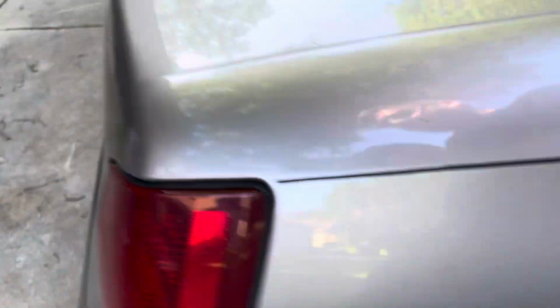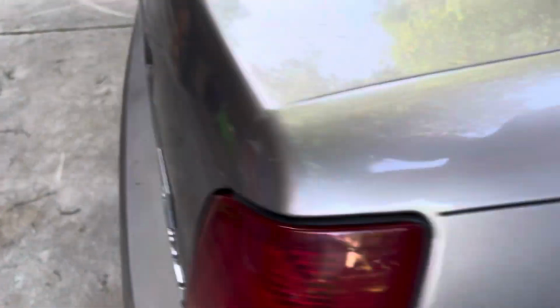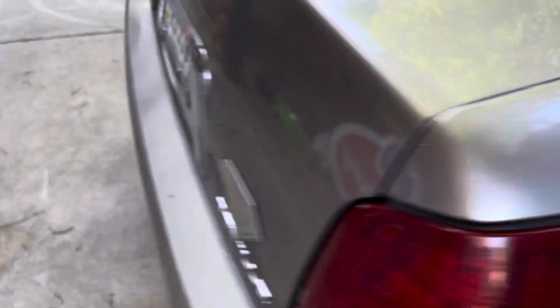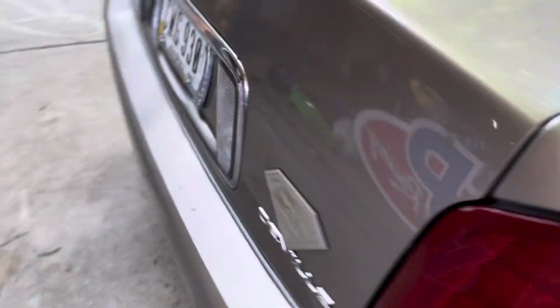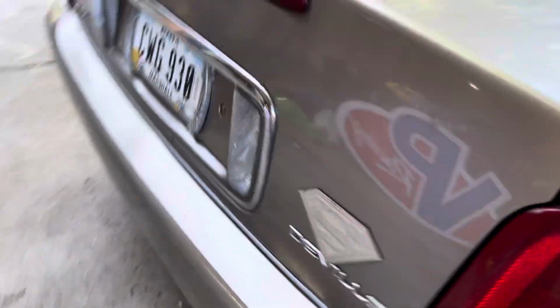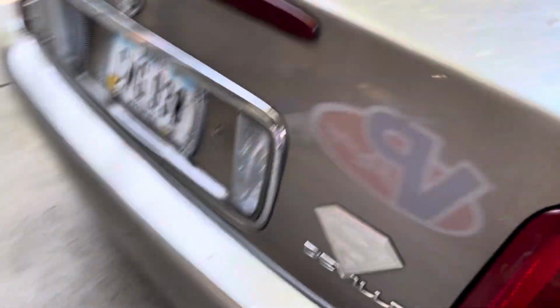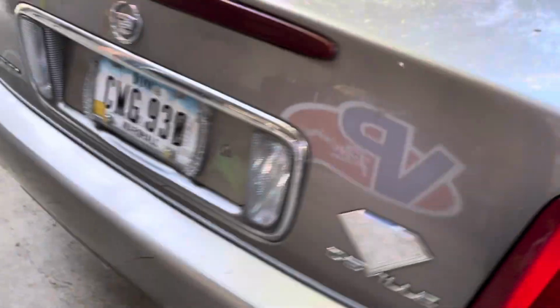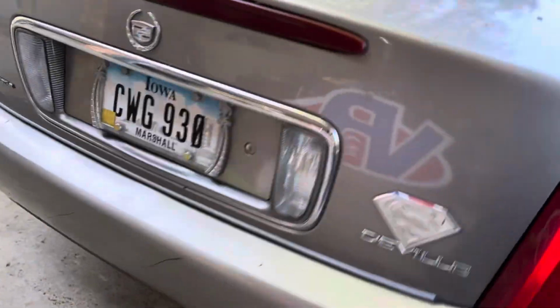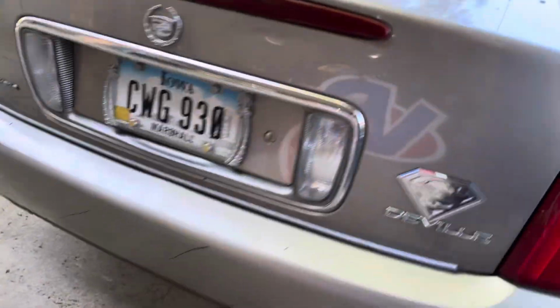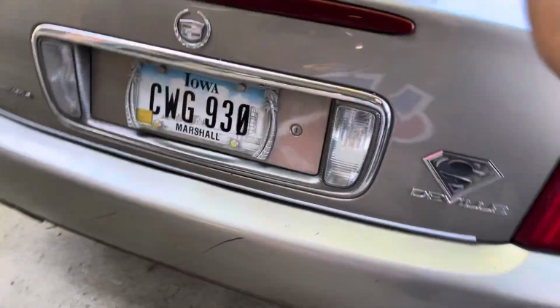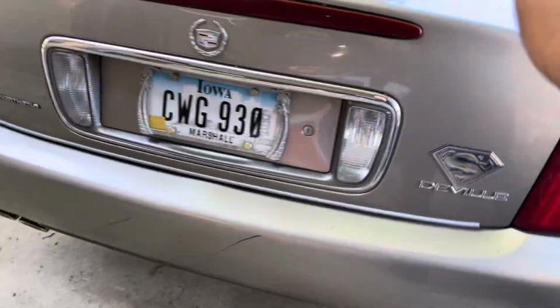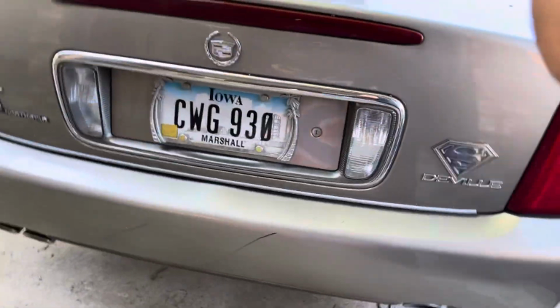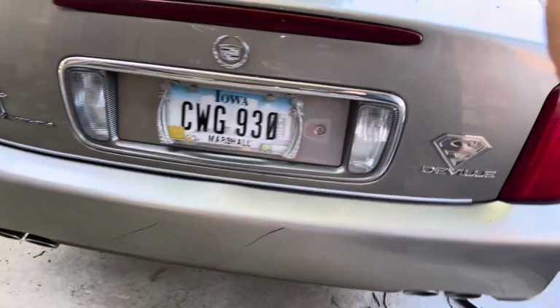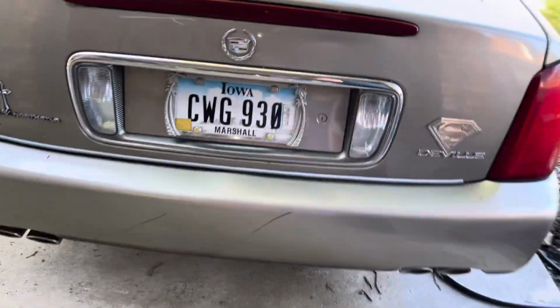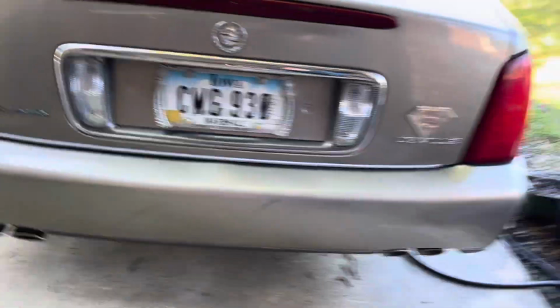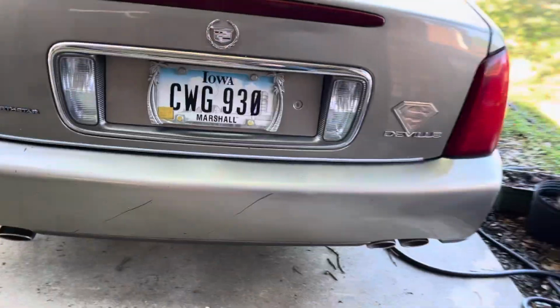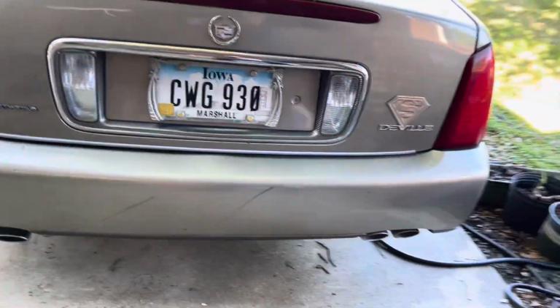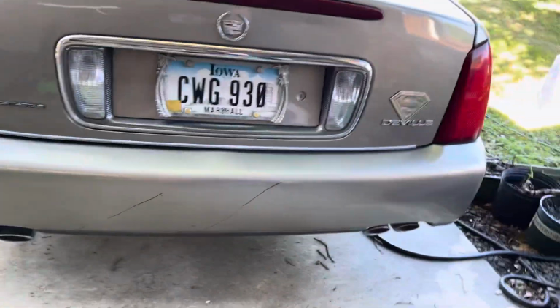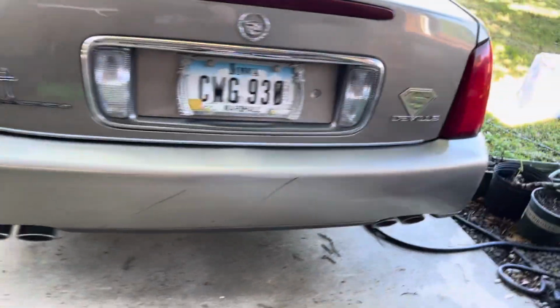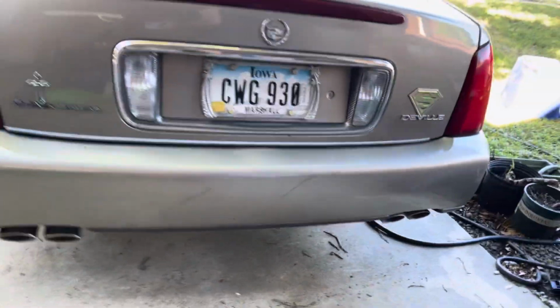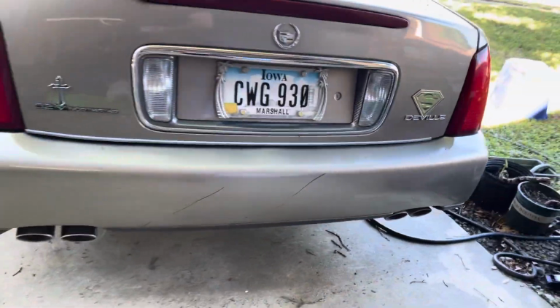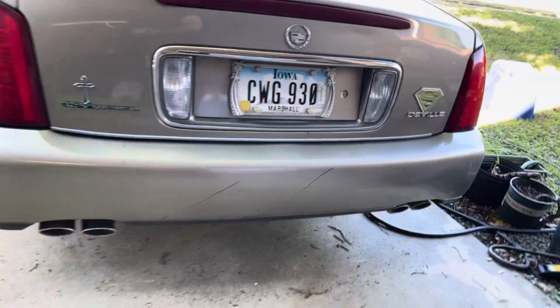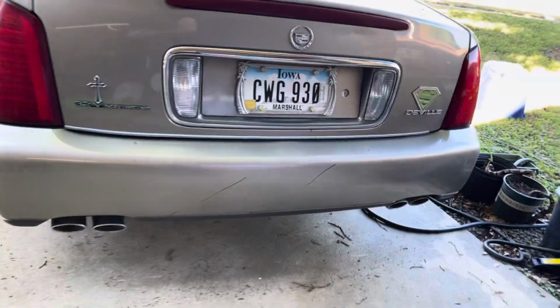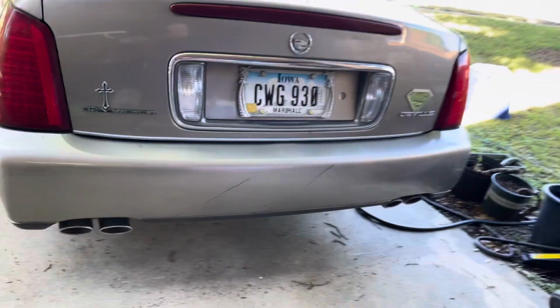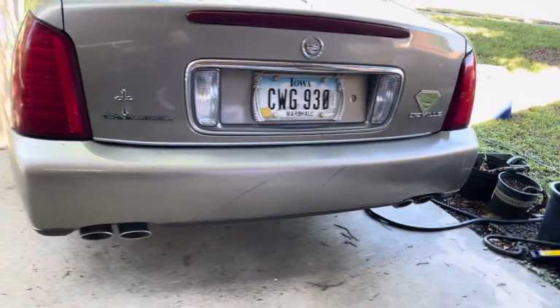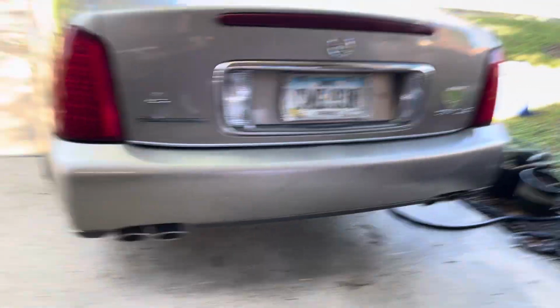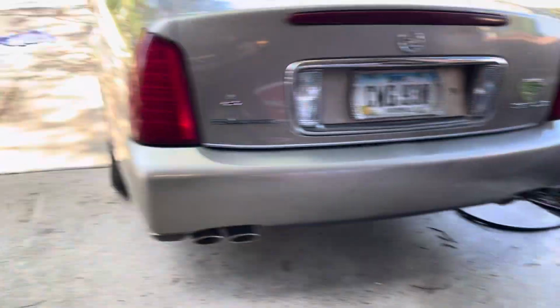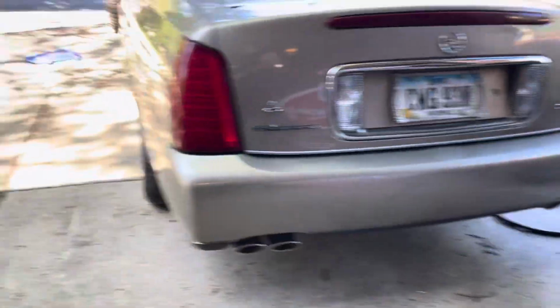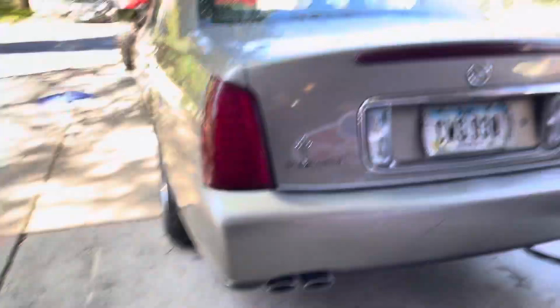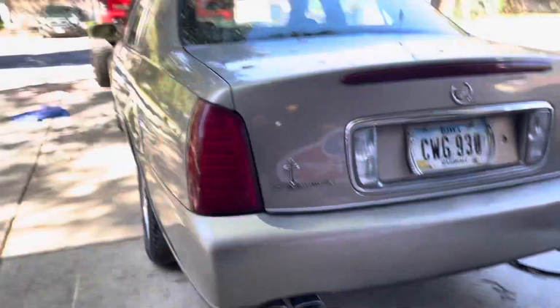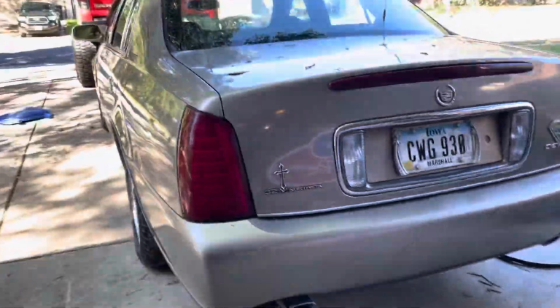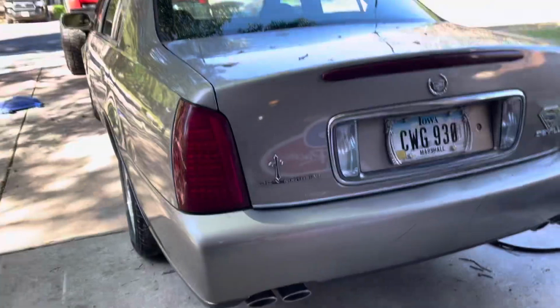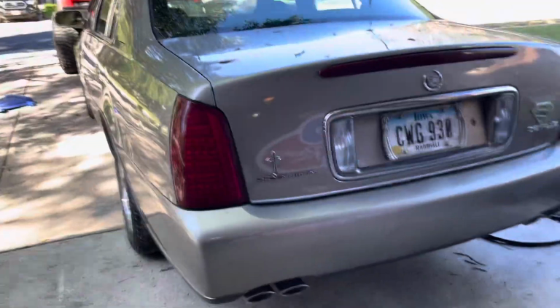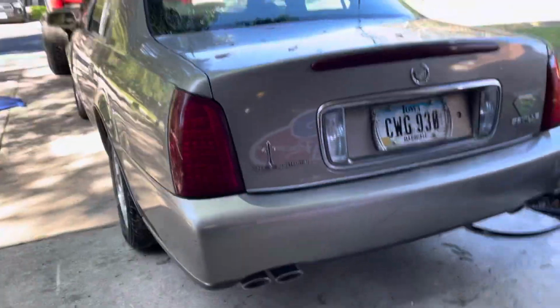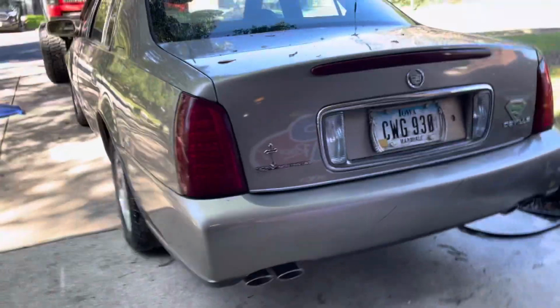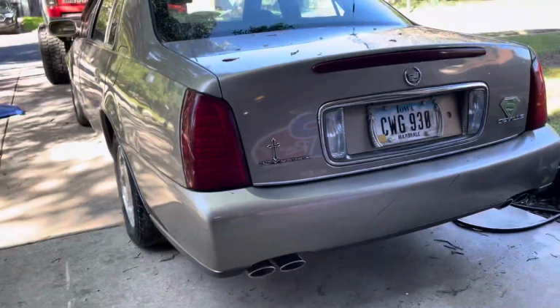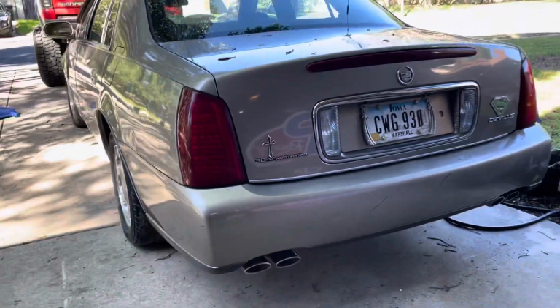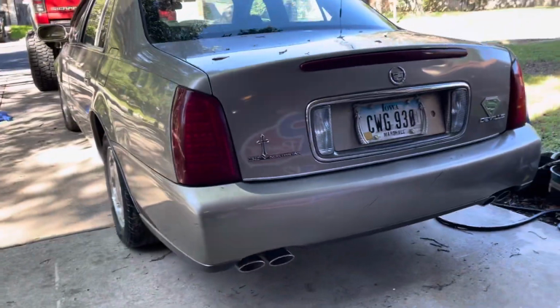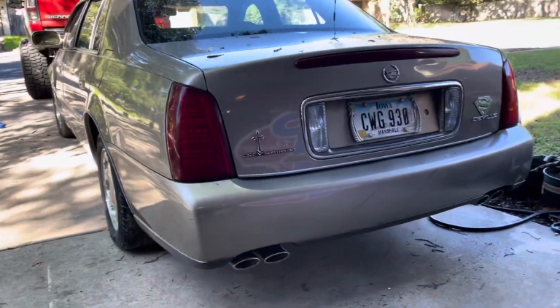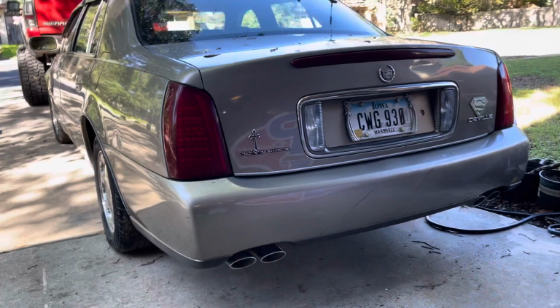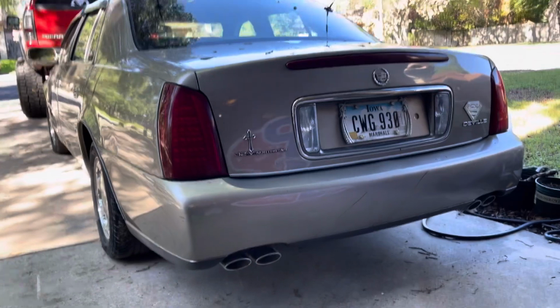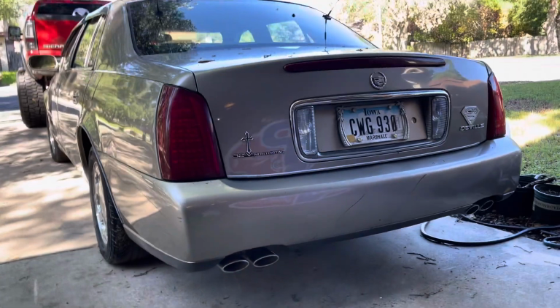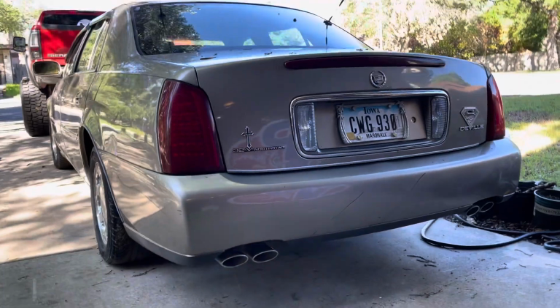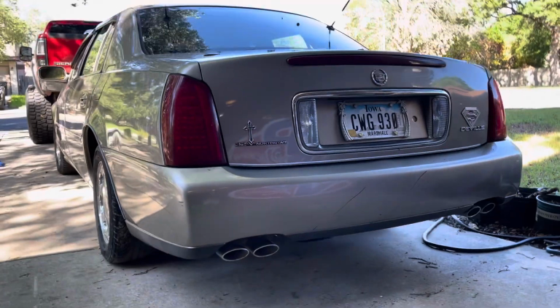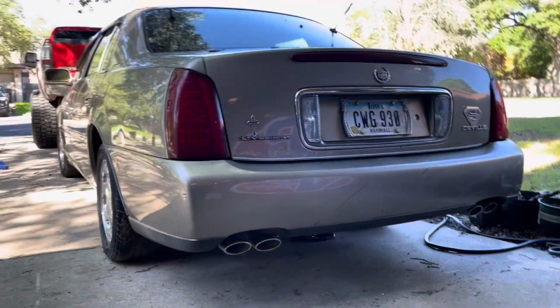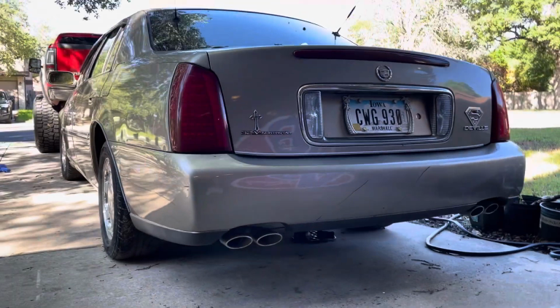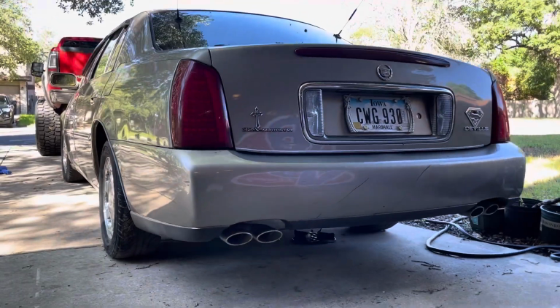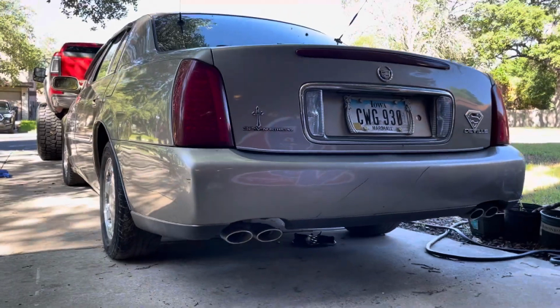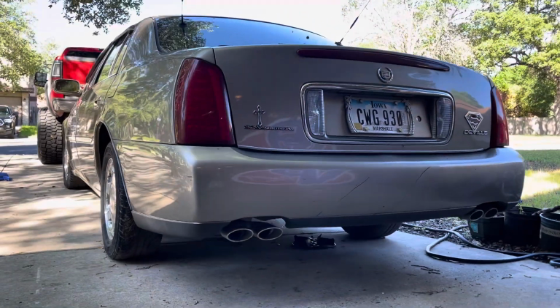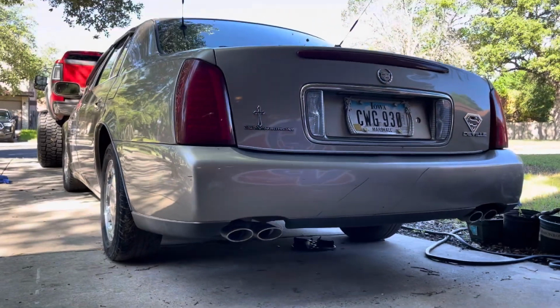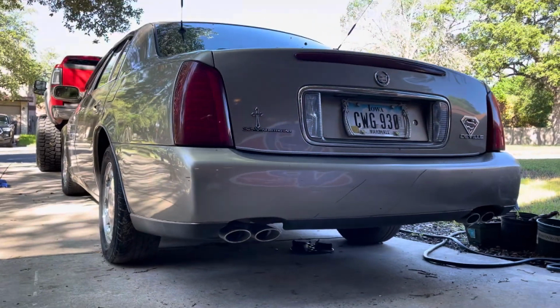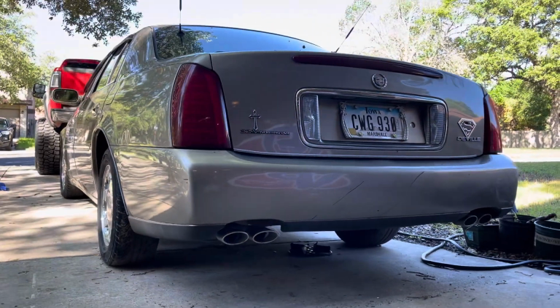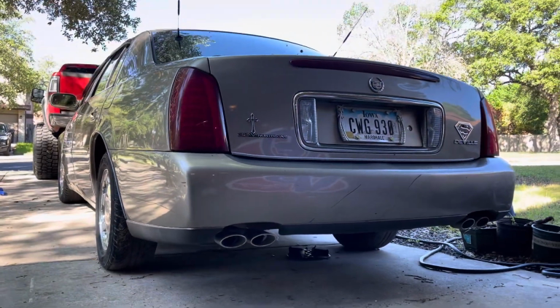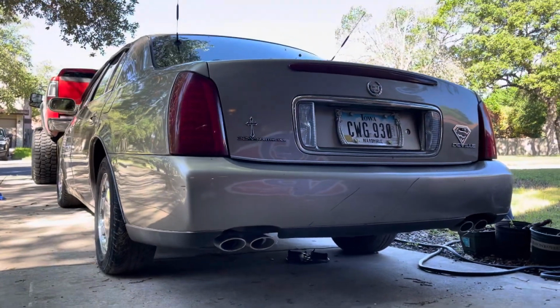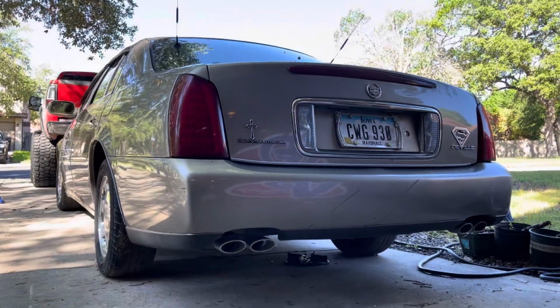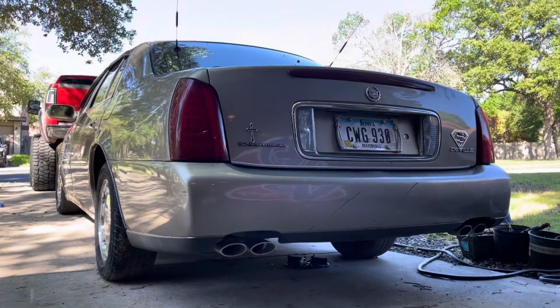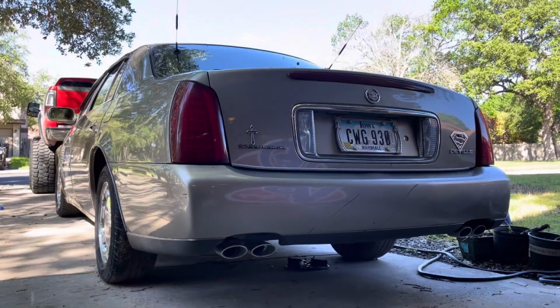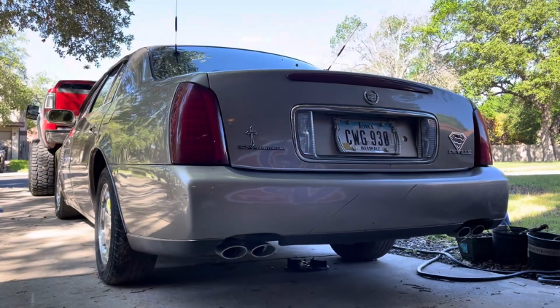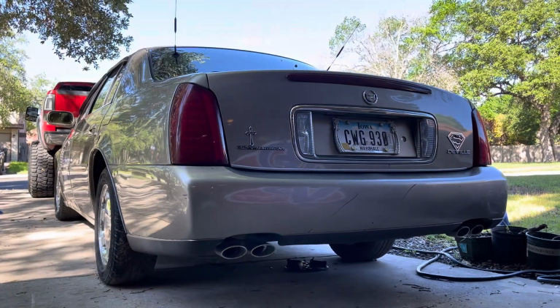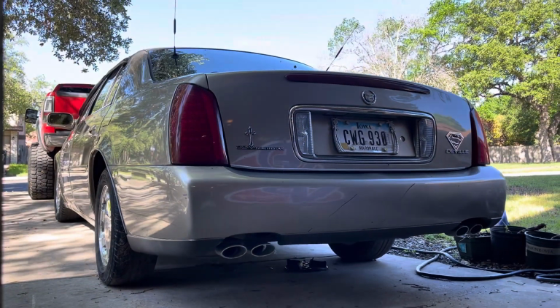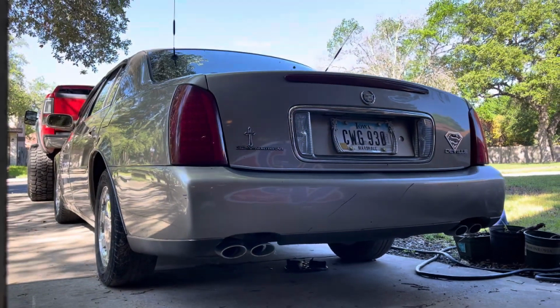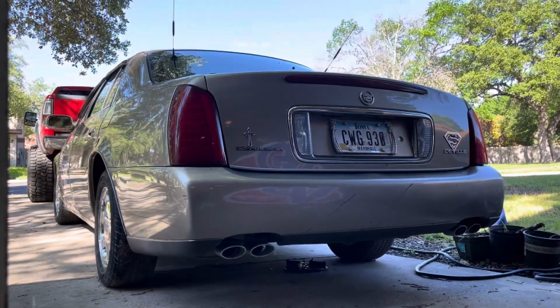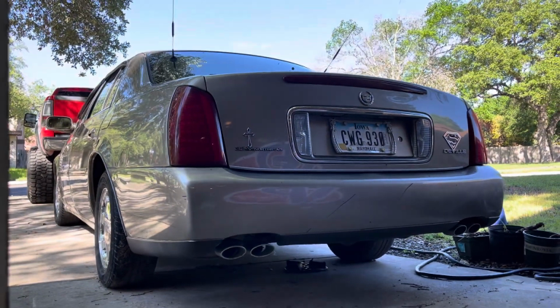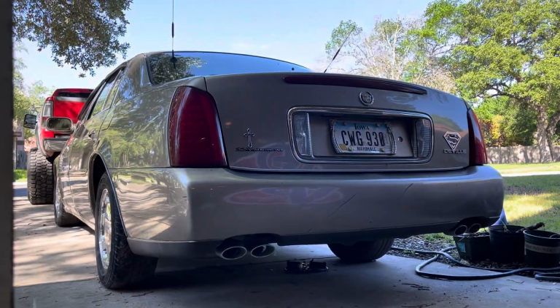Let's show y'all my favorite part of this car - it's gotta be the quad exhaust. Yes!